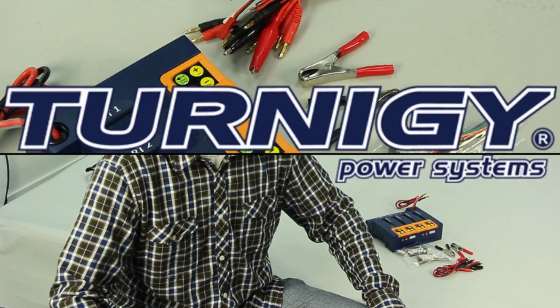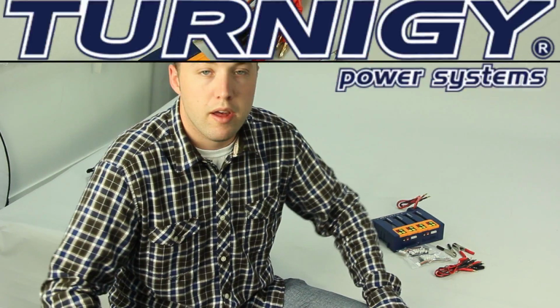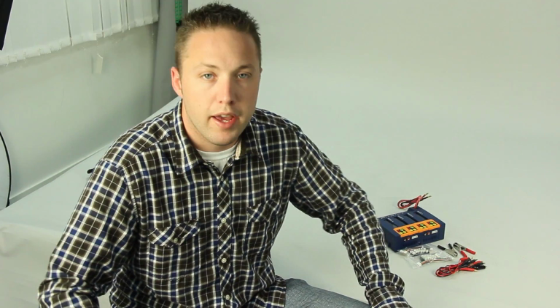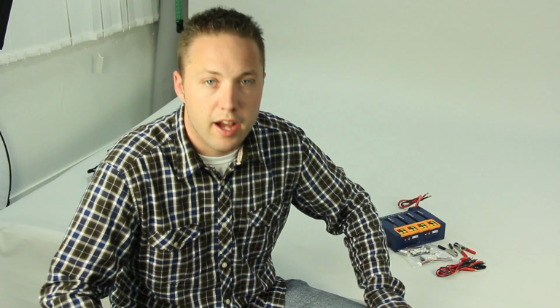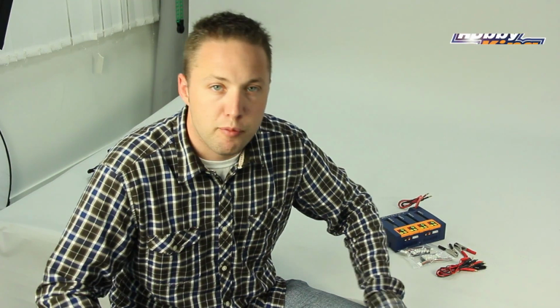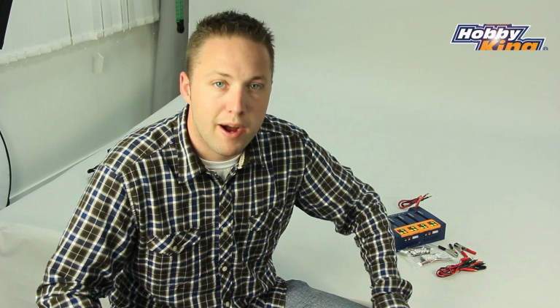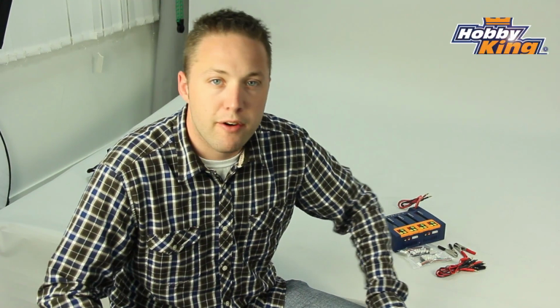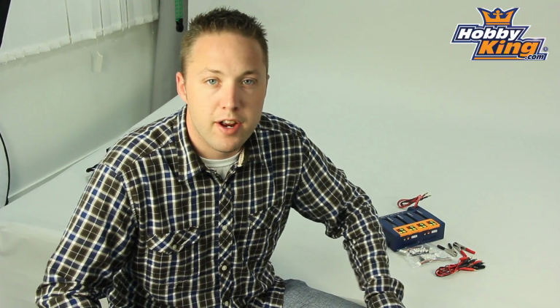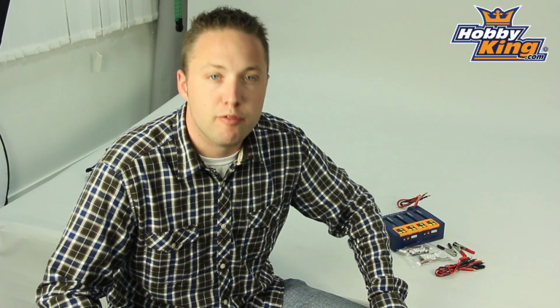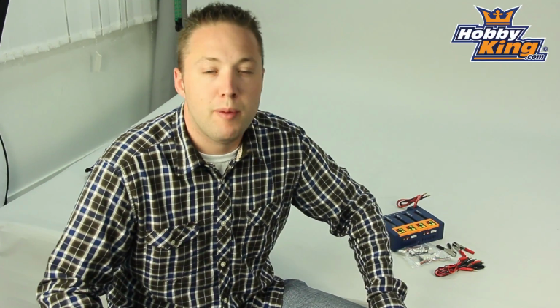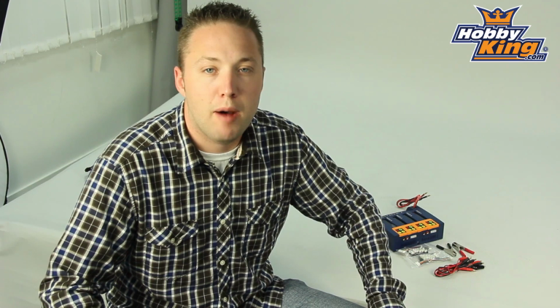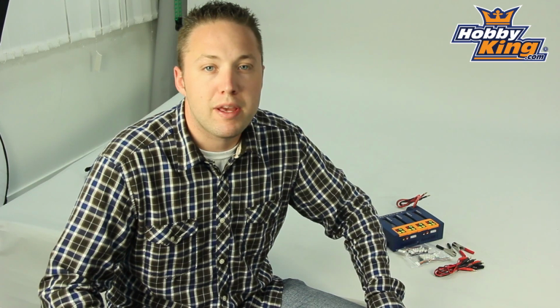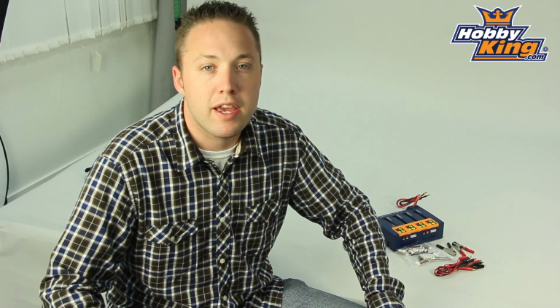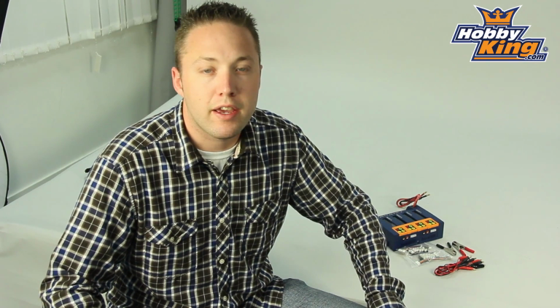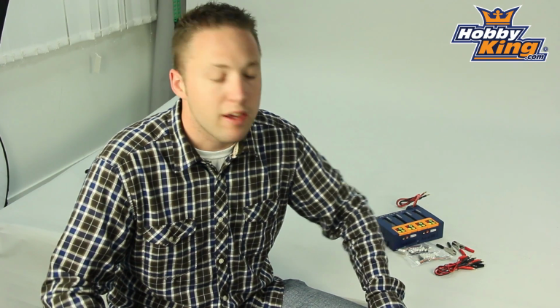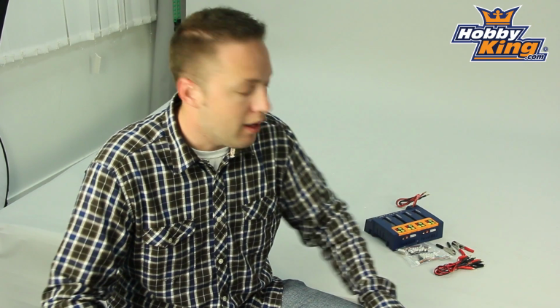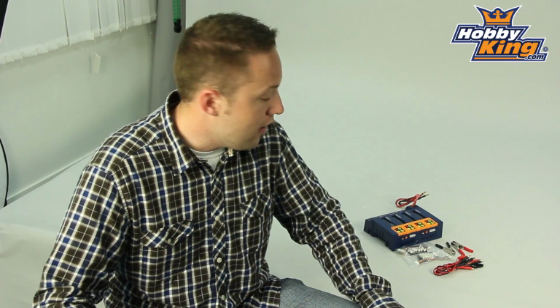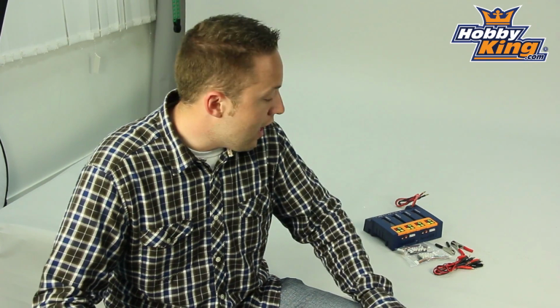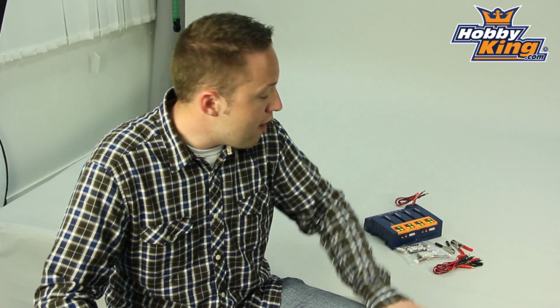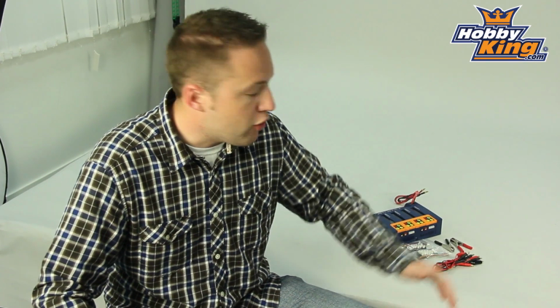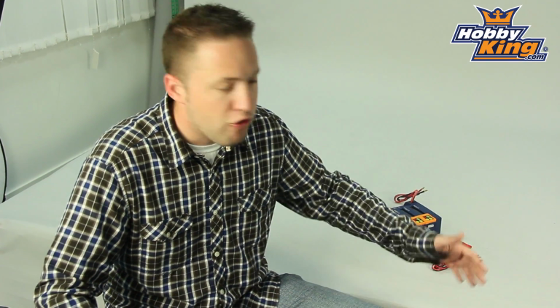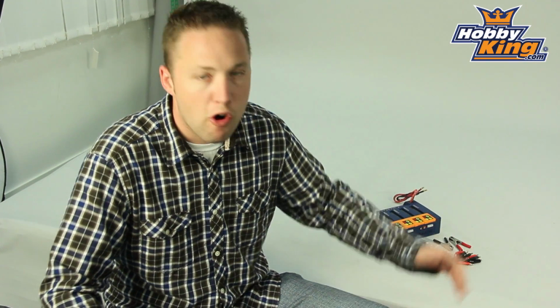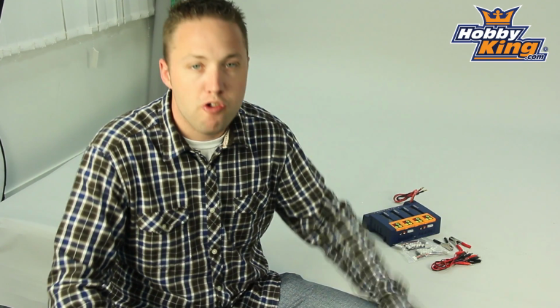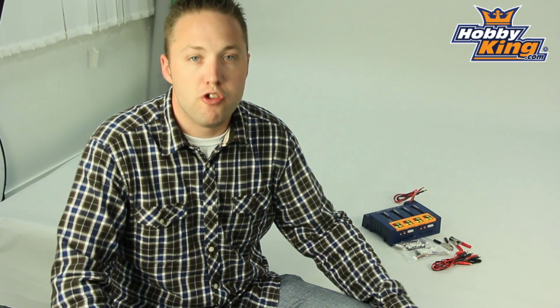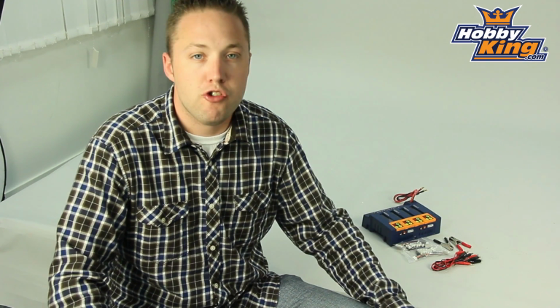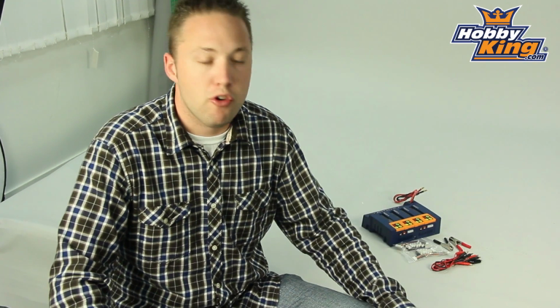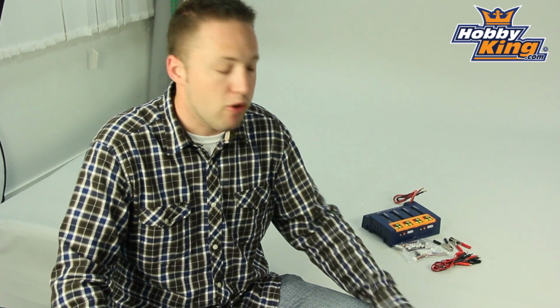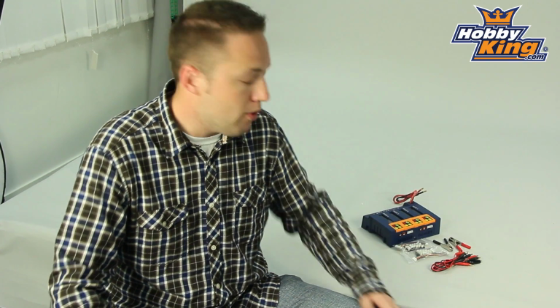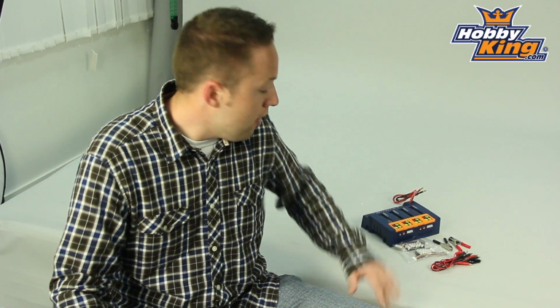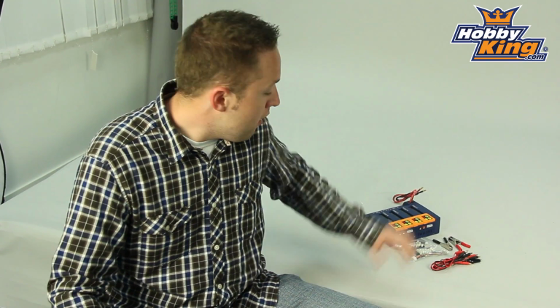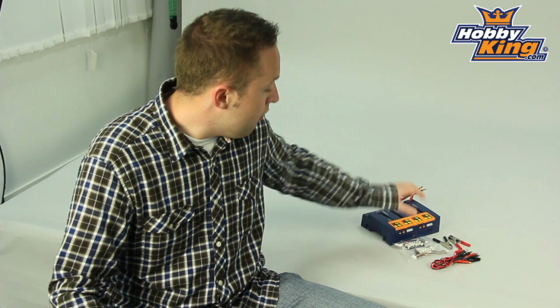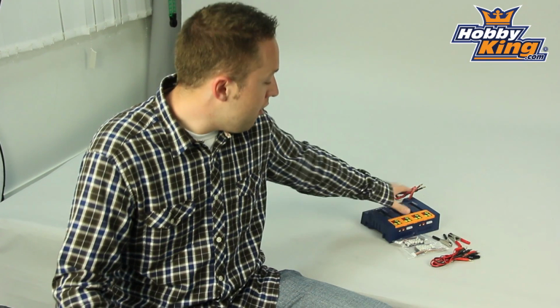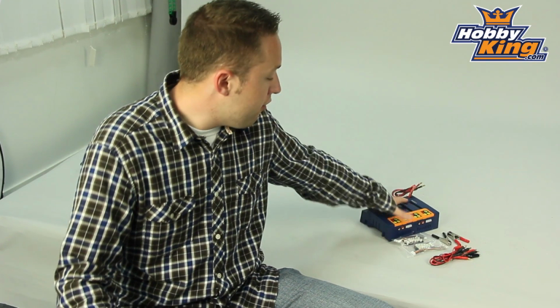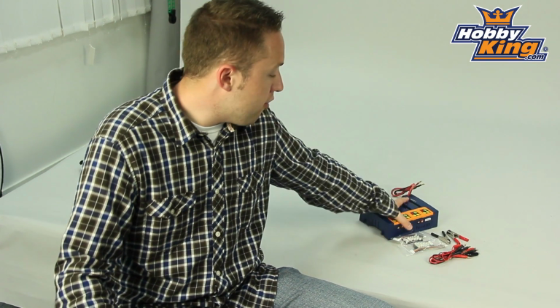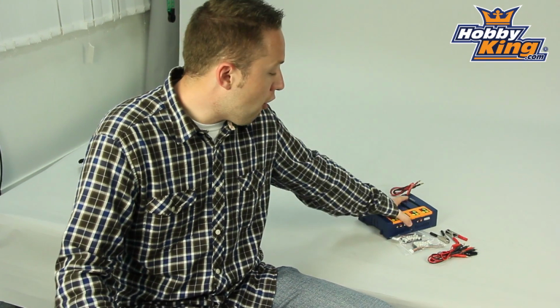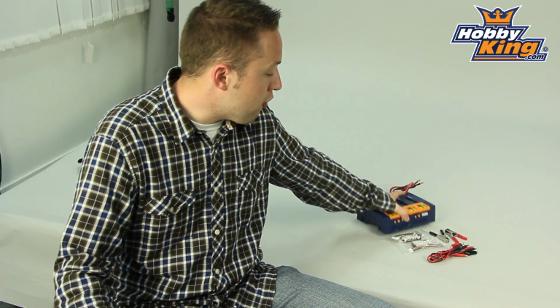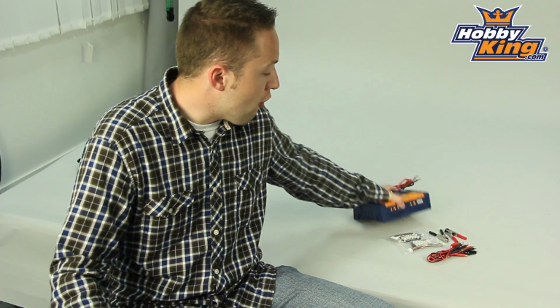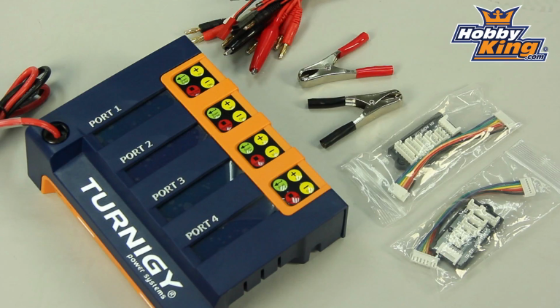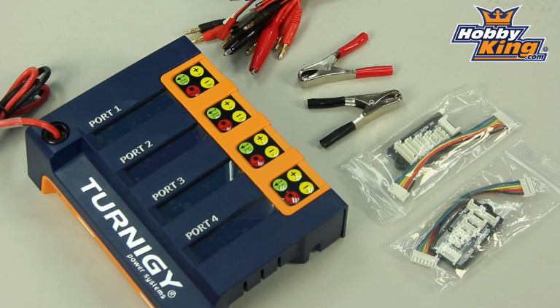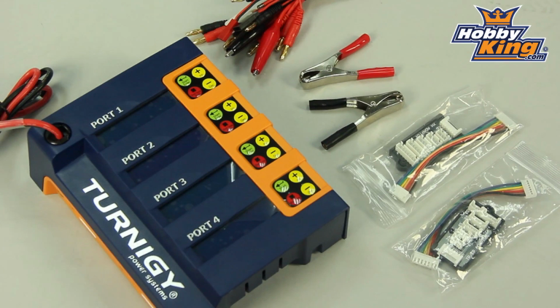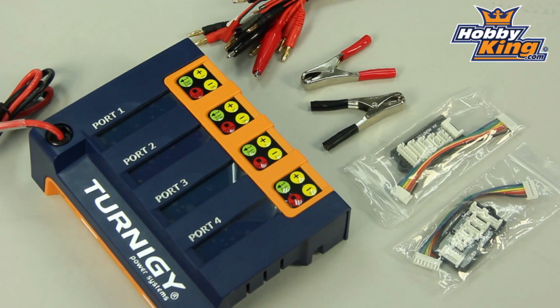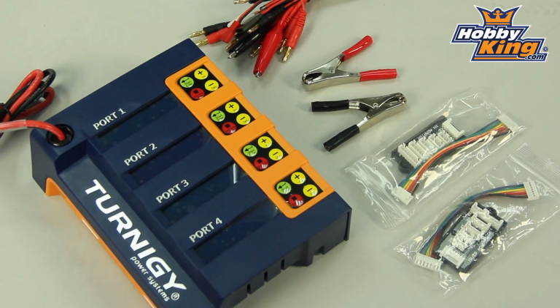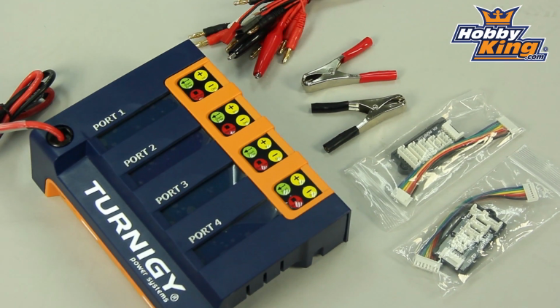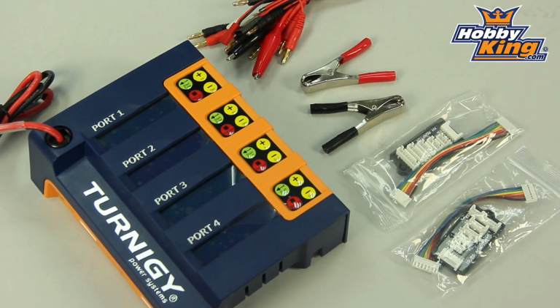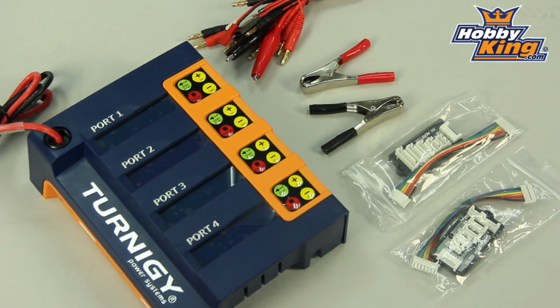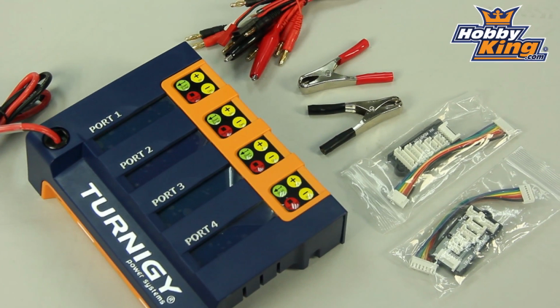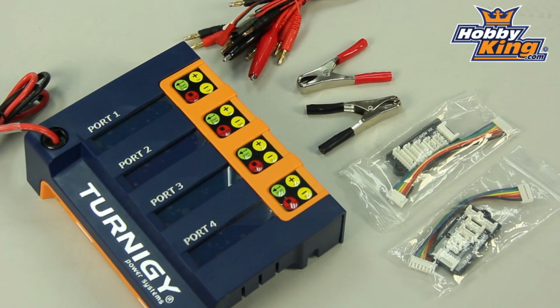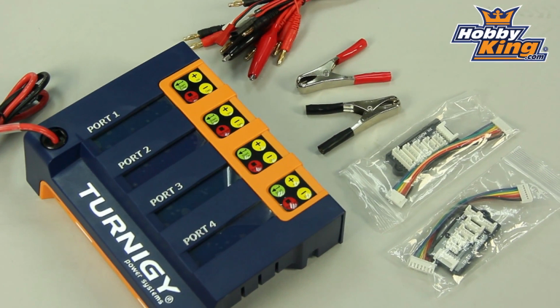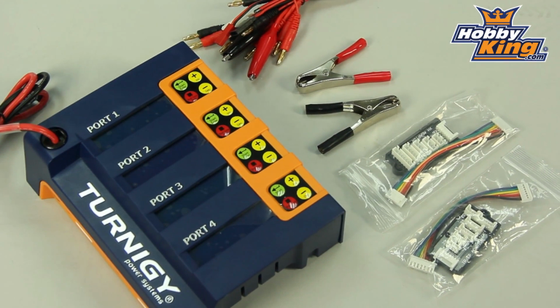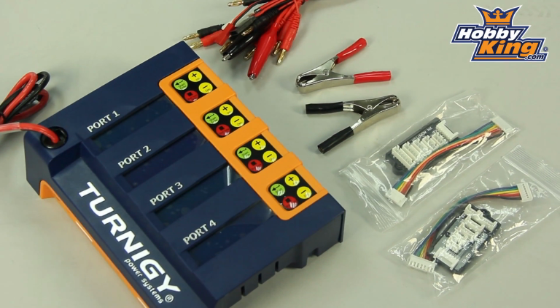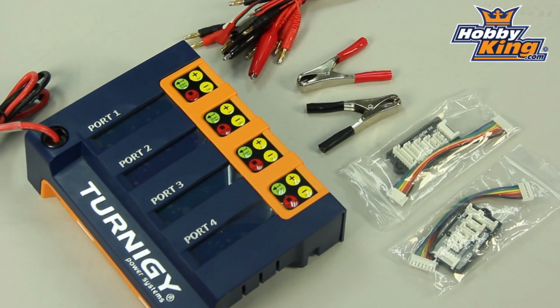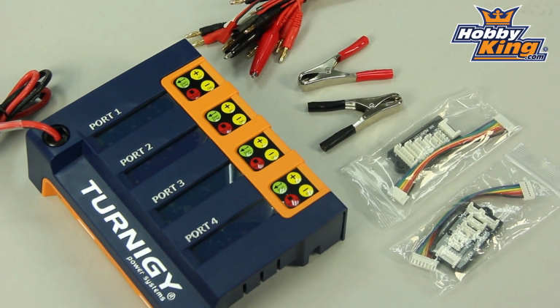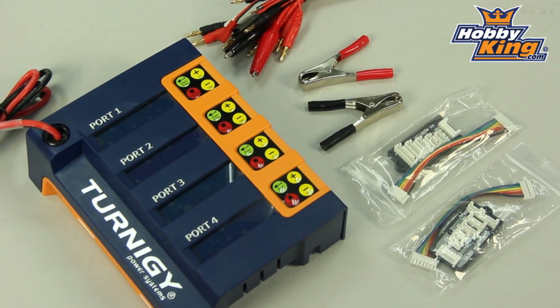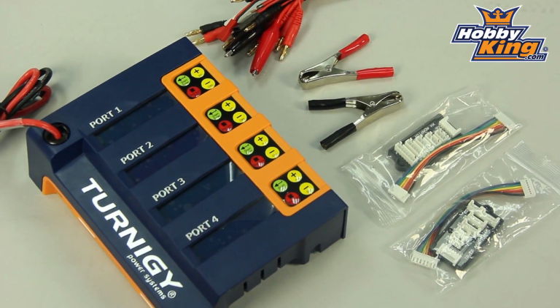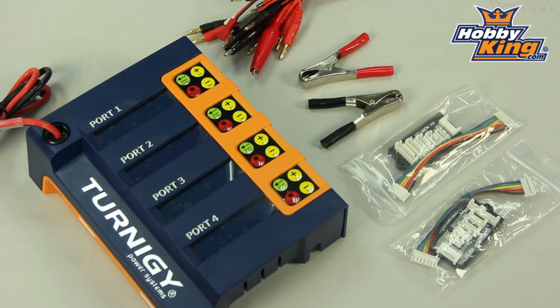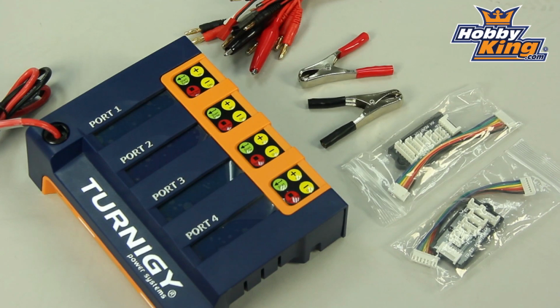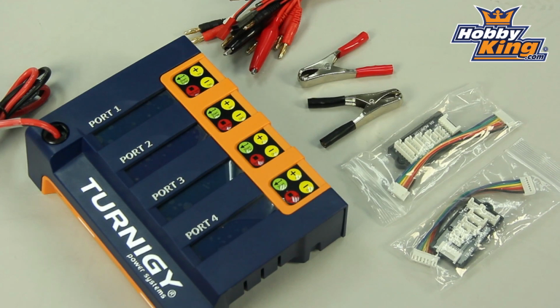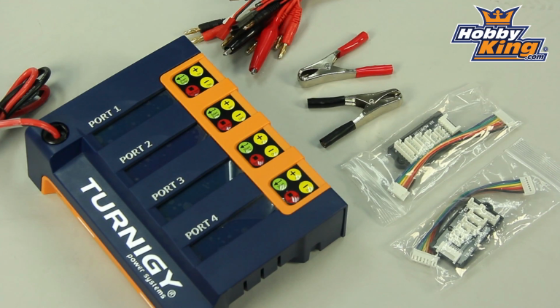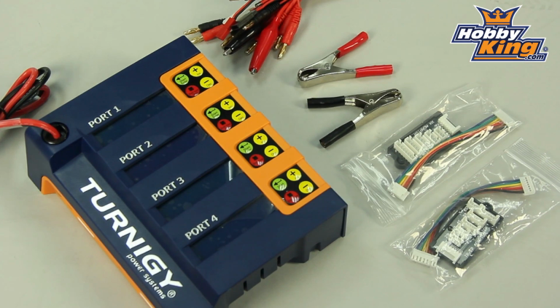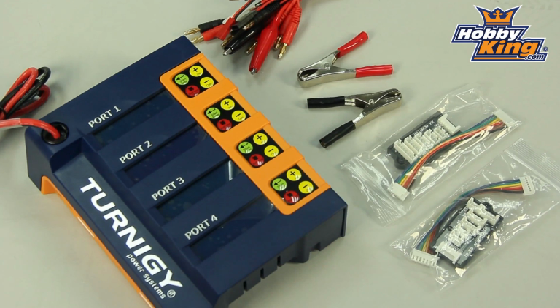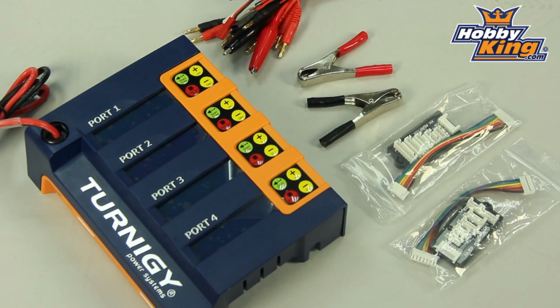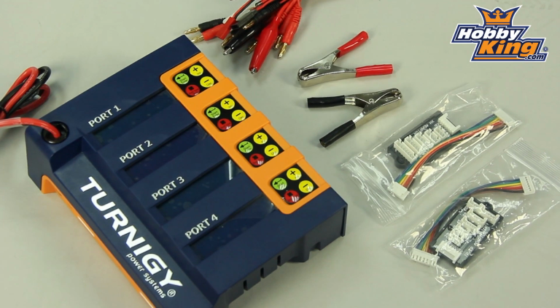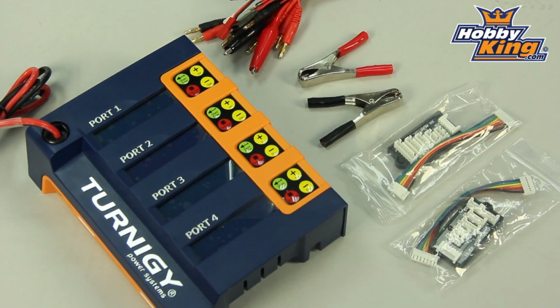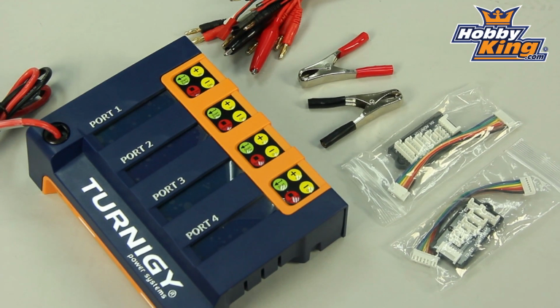Hey guys, Byron here from Hobby King. I have a new charger to show you. This is our Turnagy, our newest Turnagy four-port balanced charger.